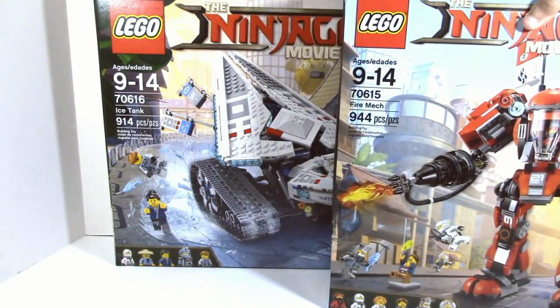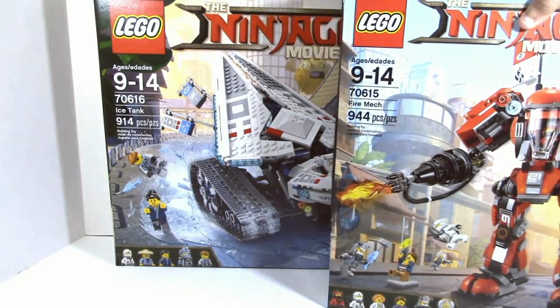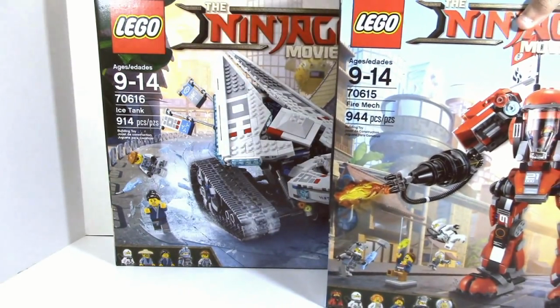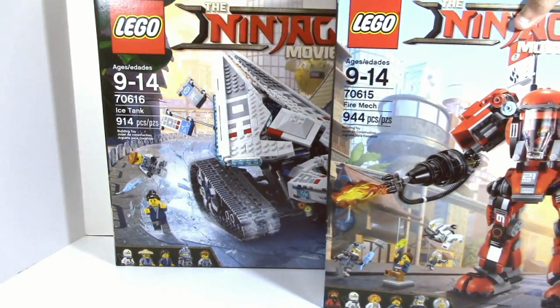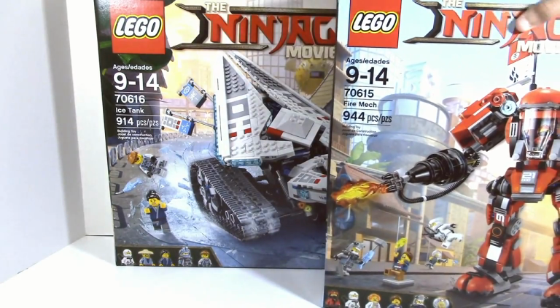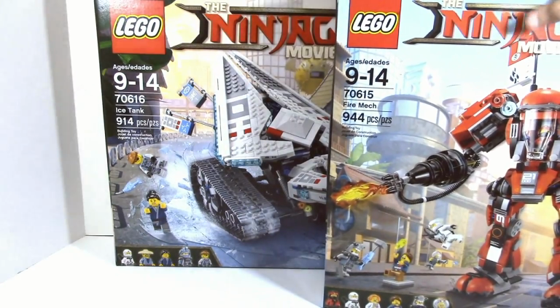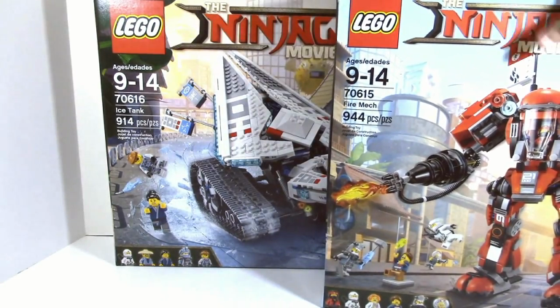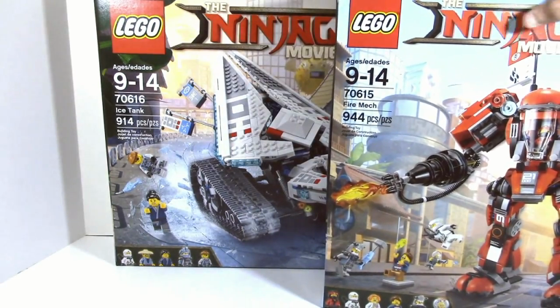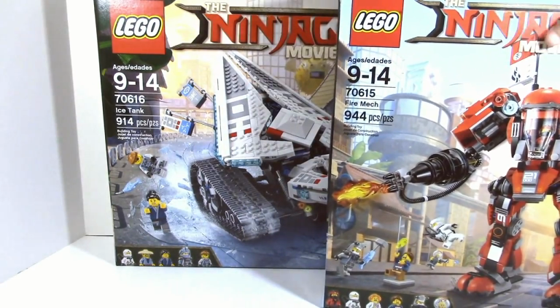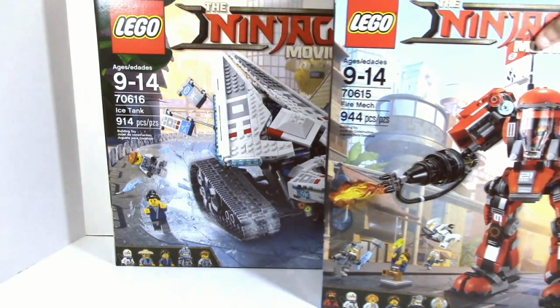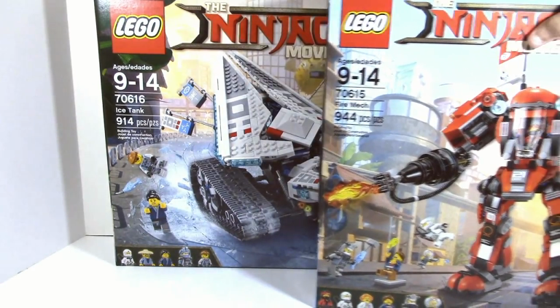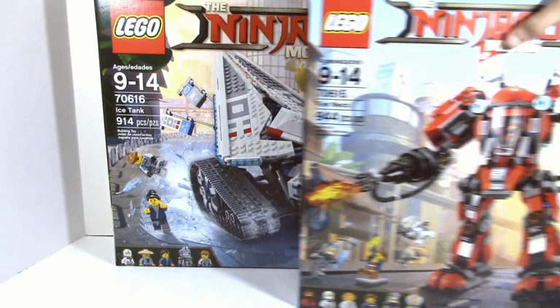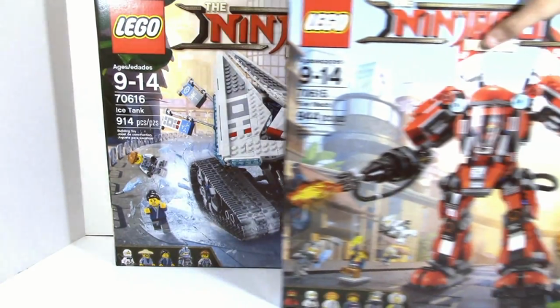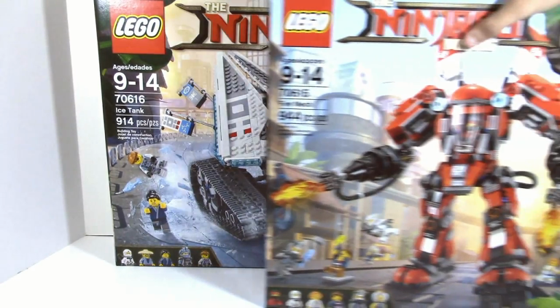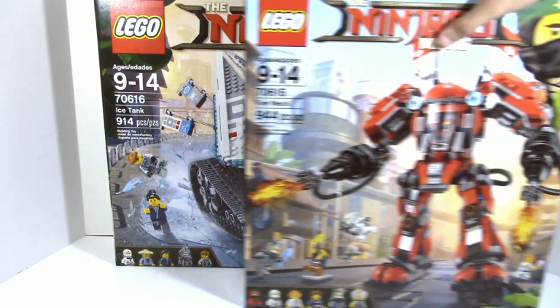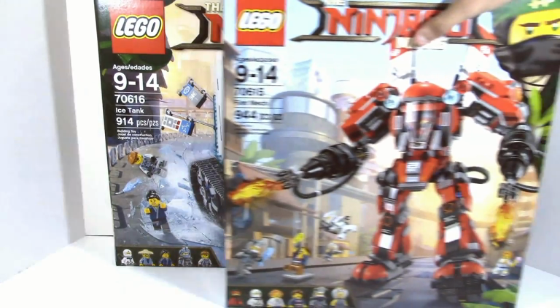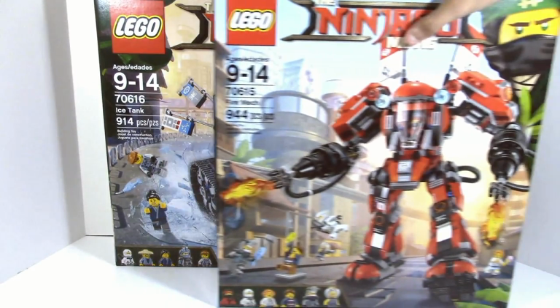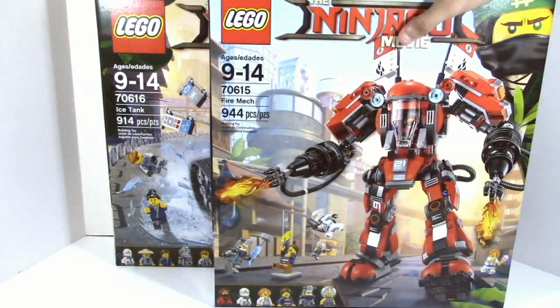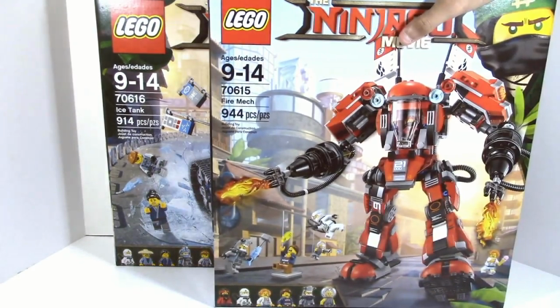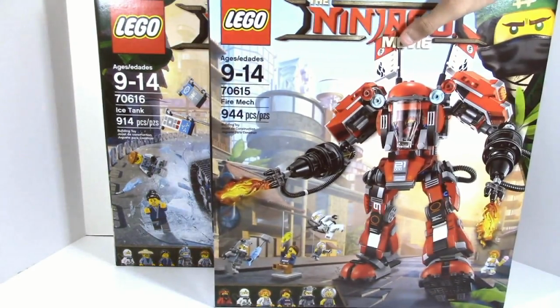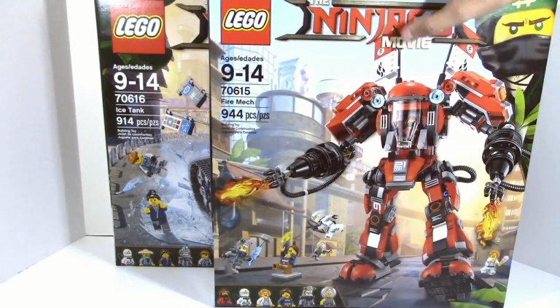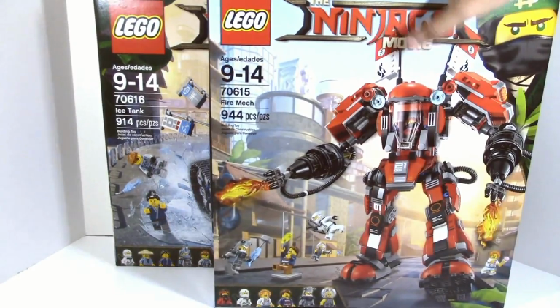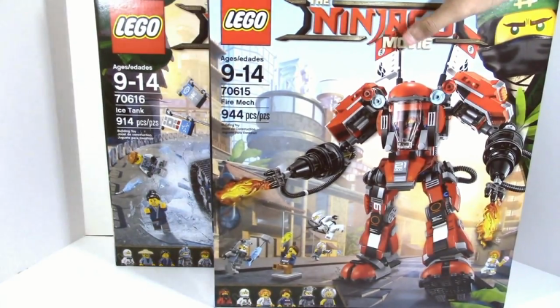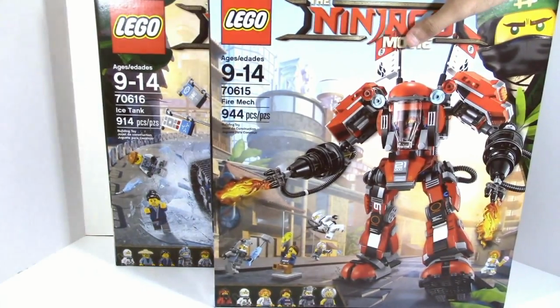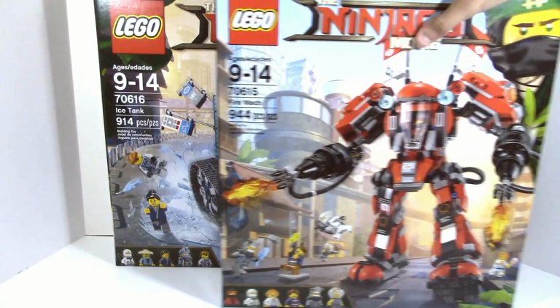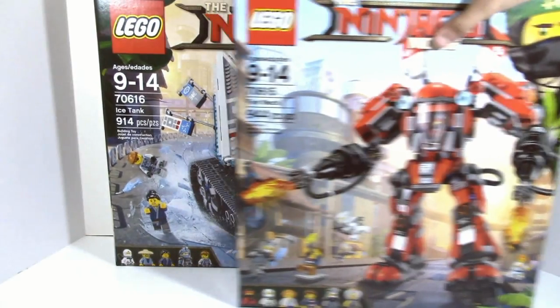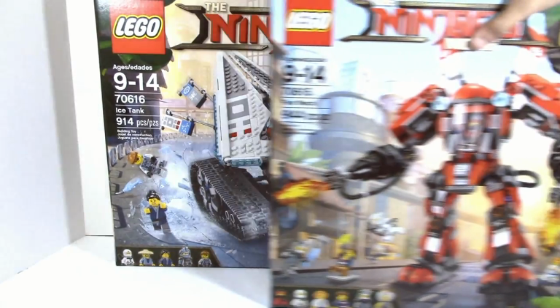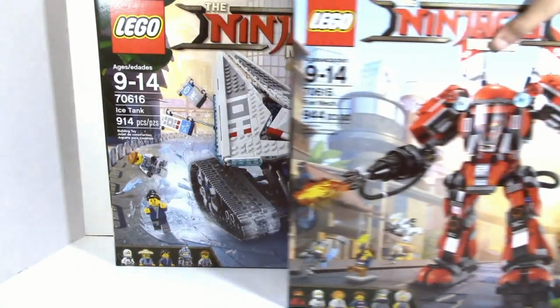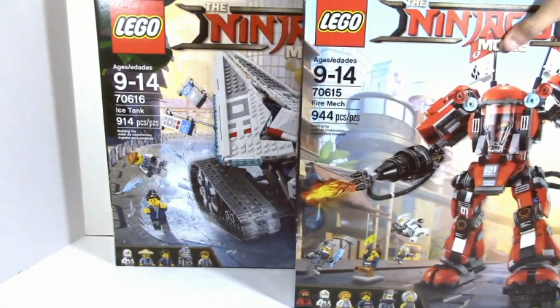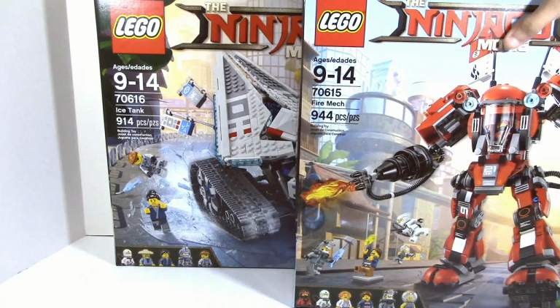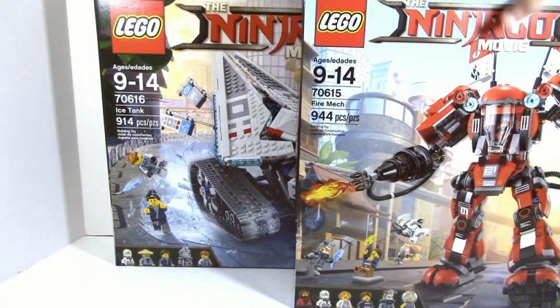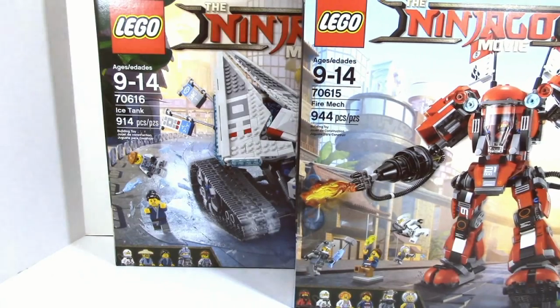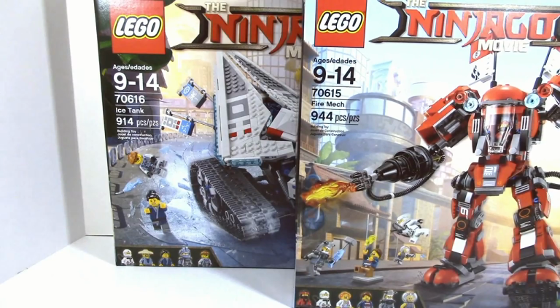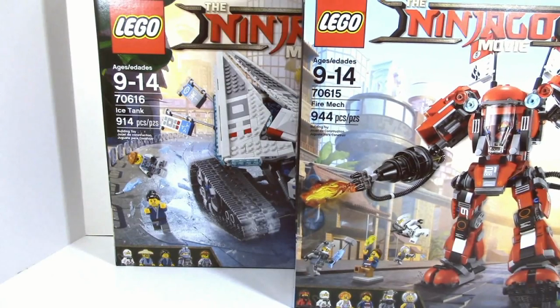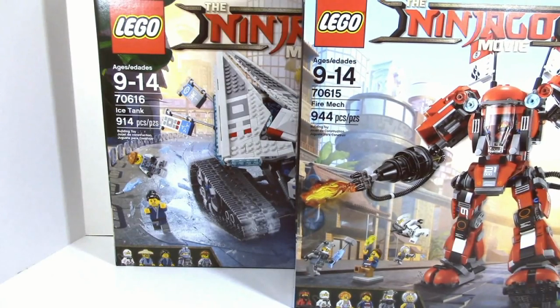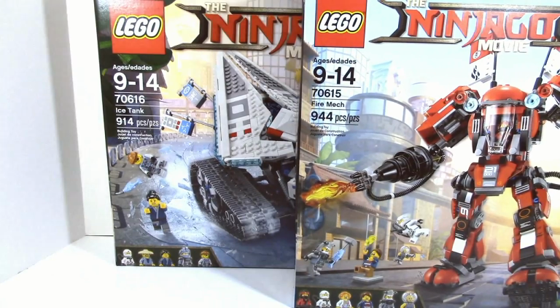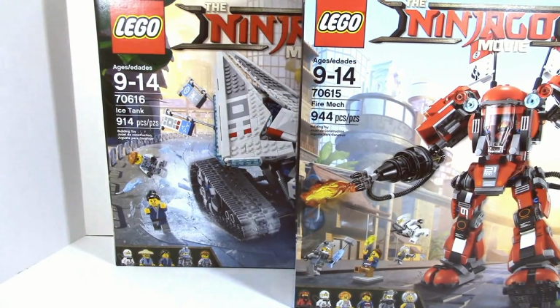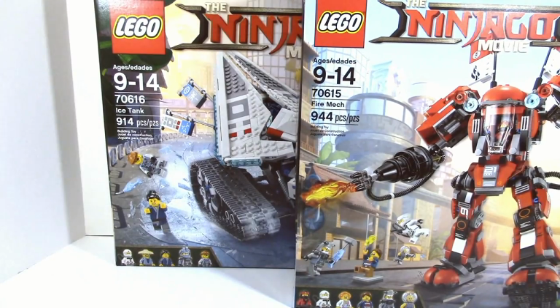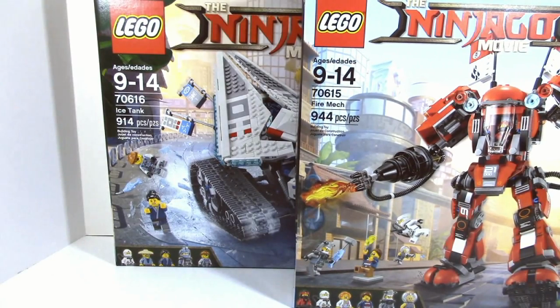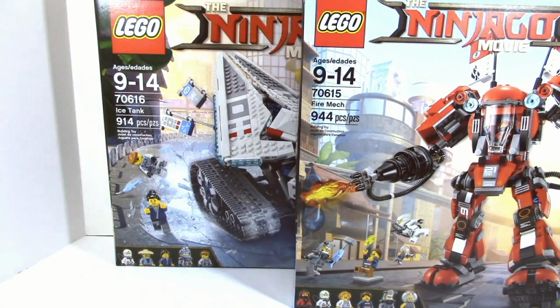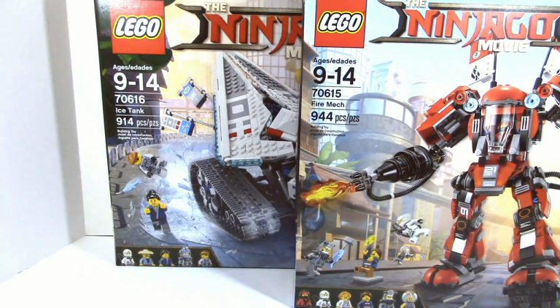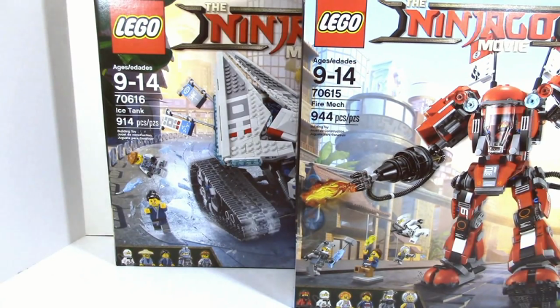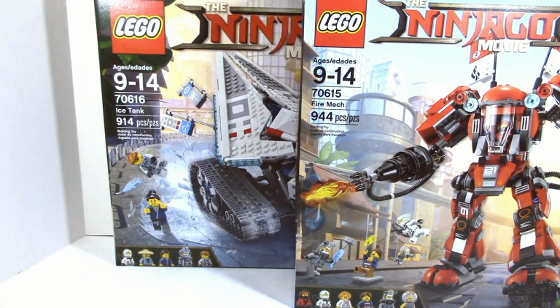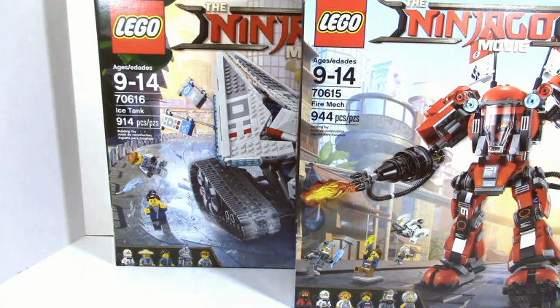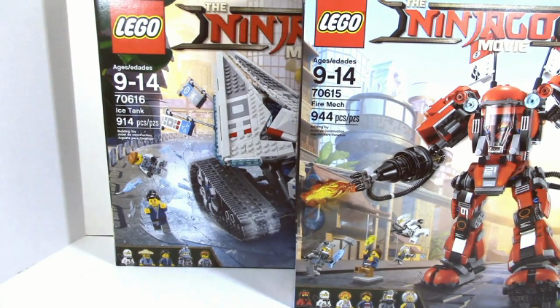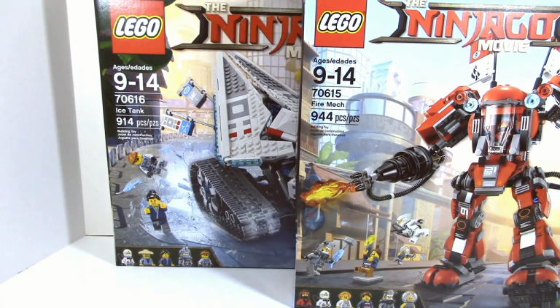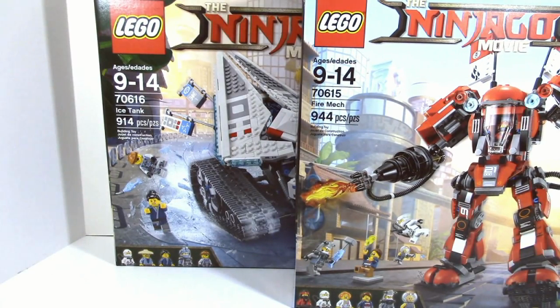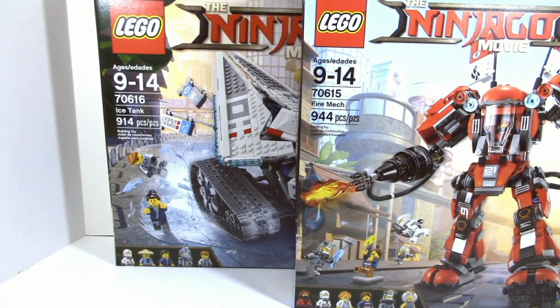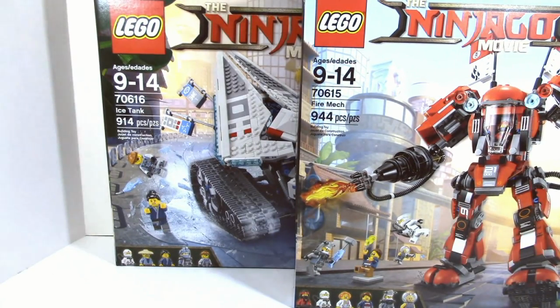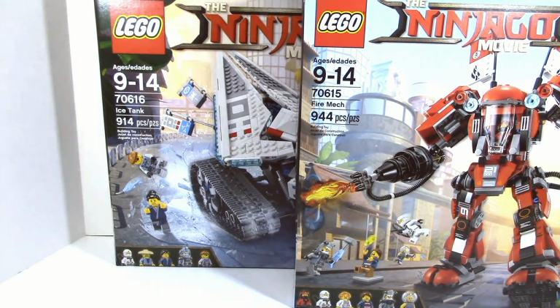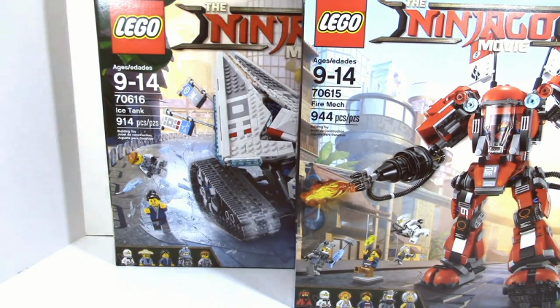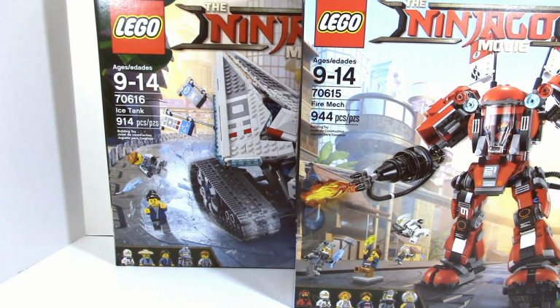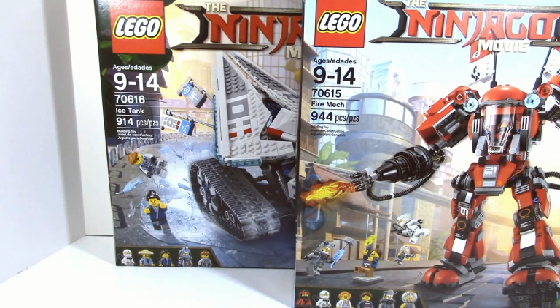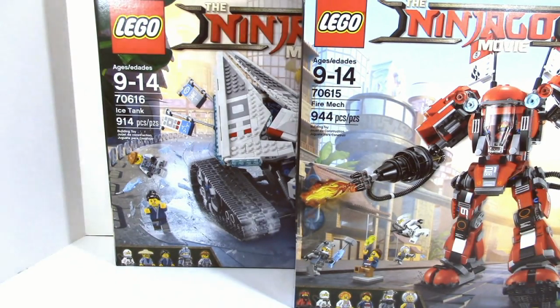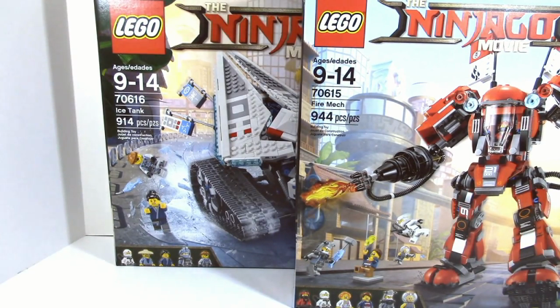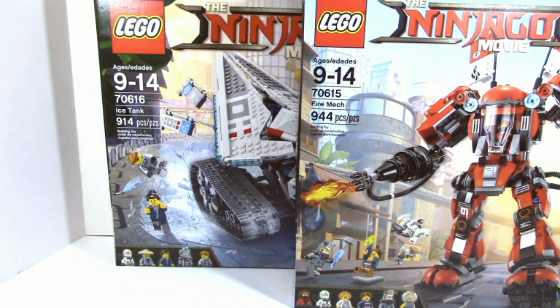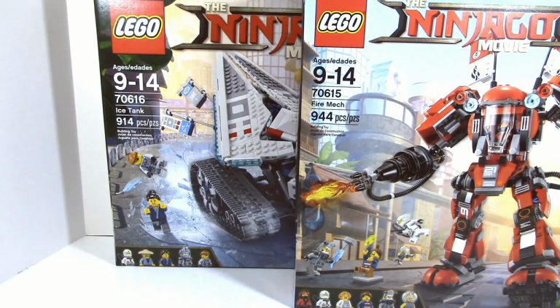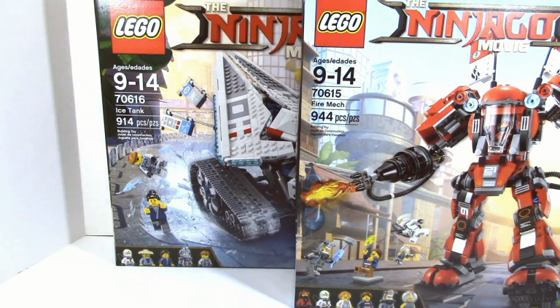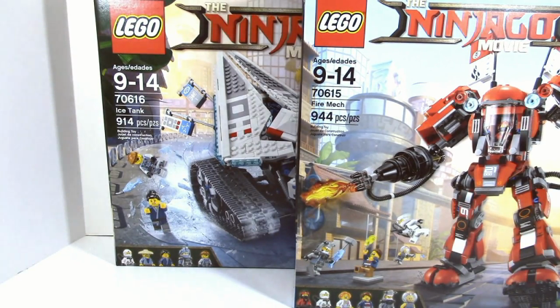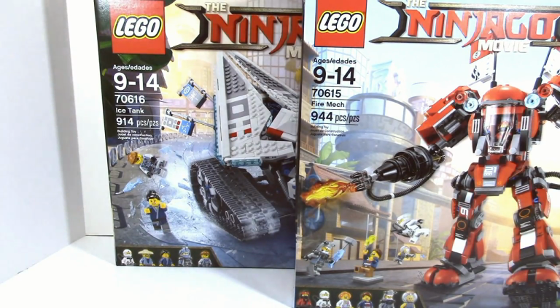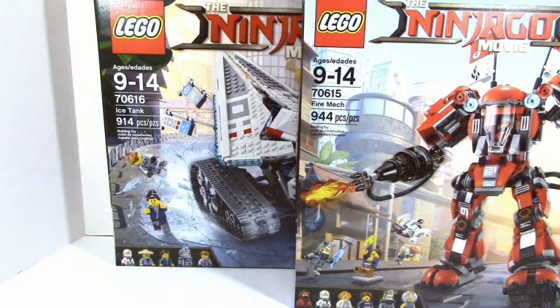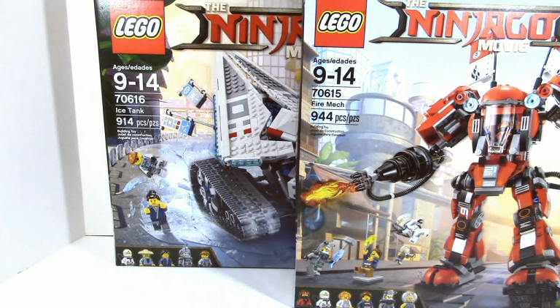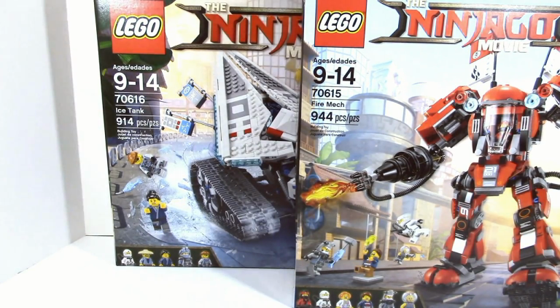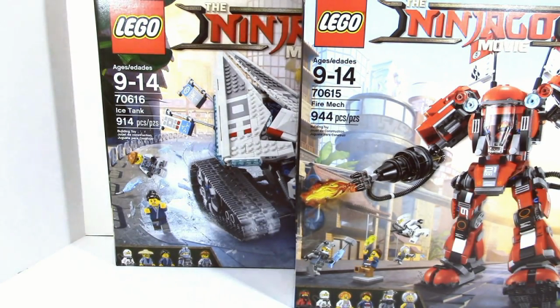We got the Fire Mech right here, which may not be the most expensive set, however it is the biggest set we got.